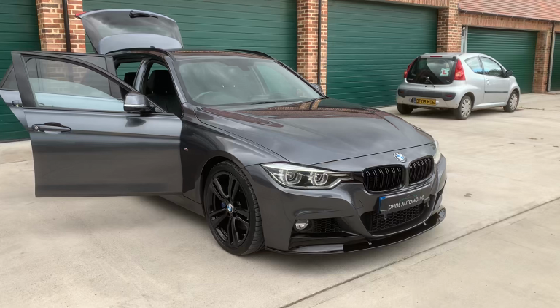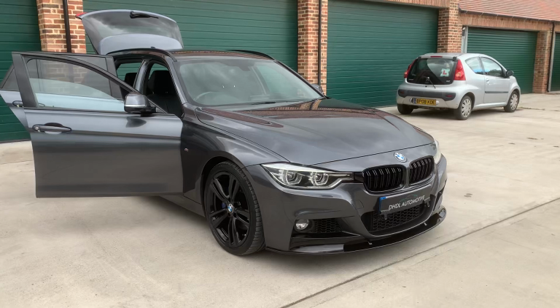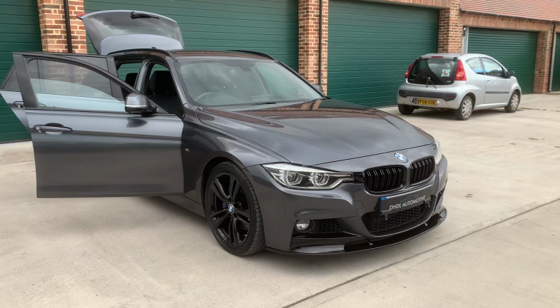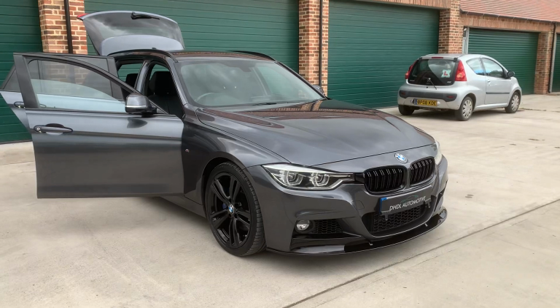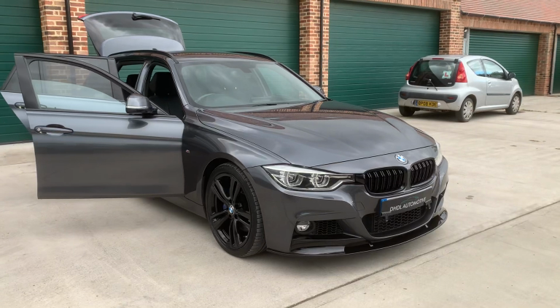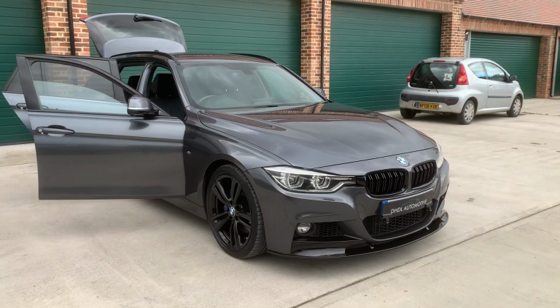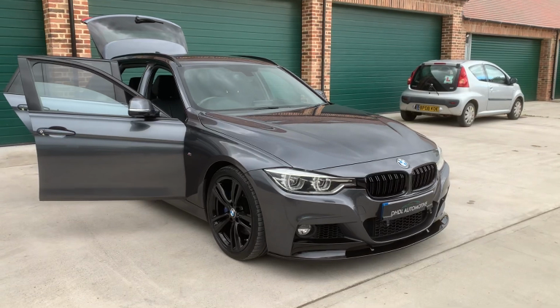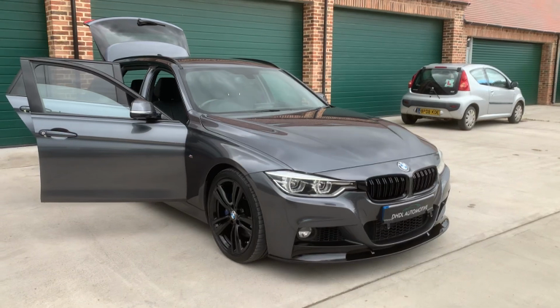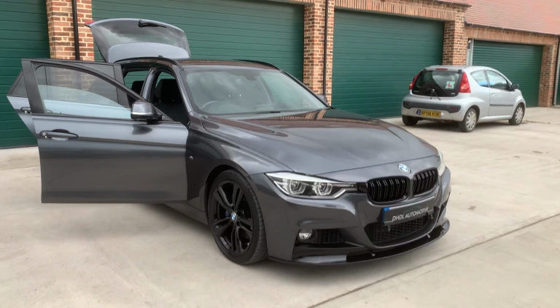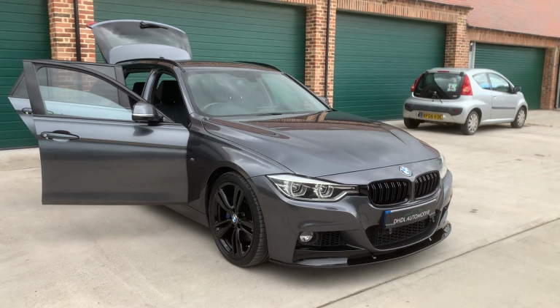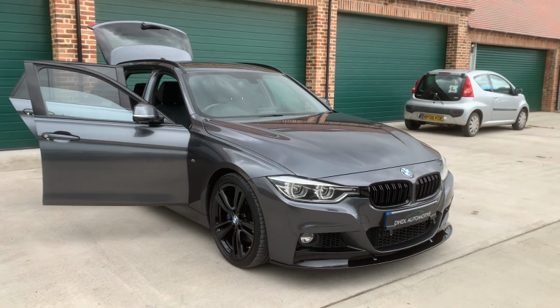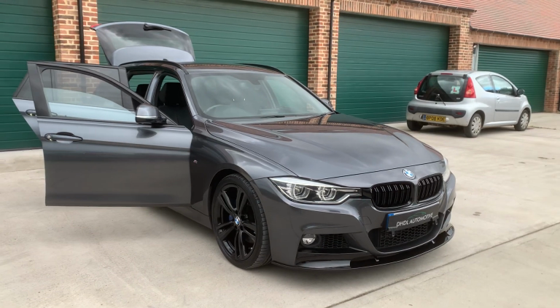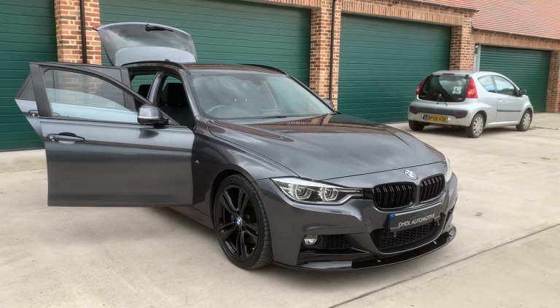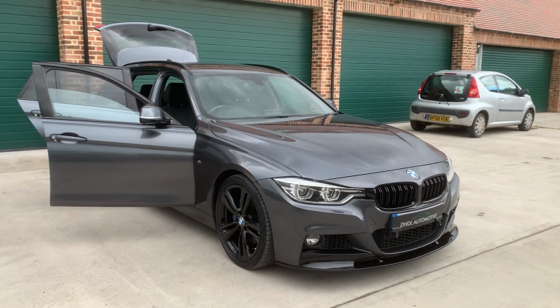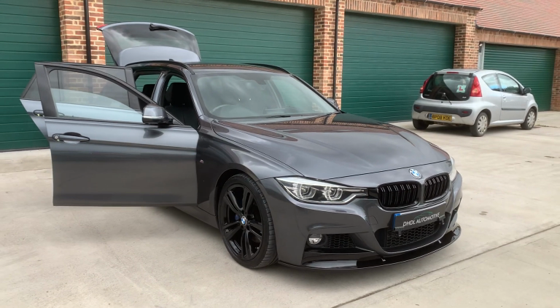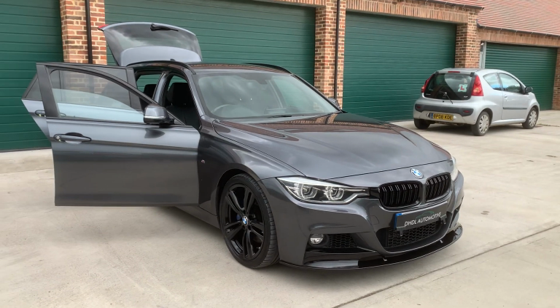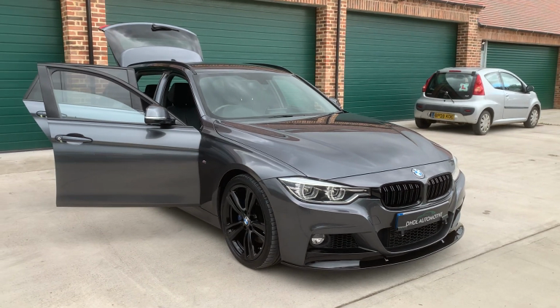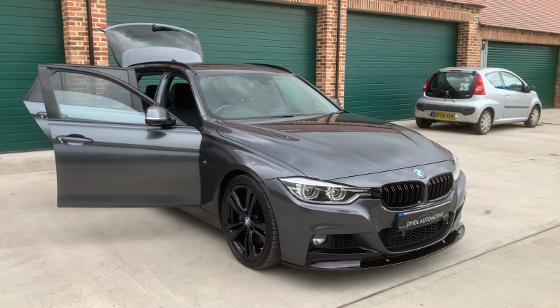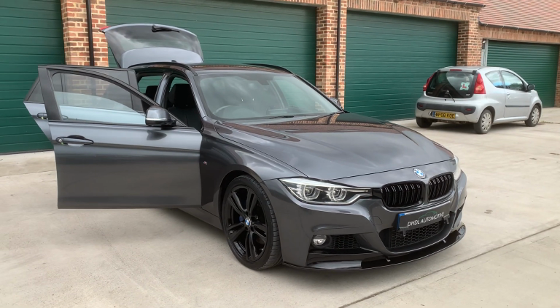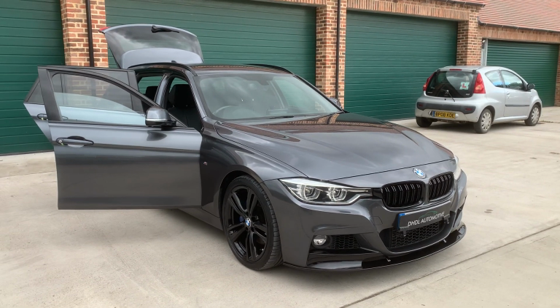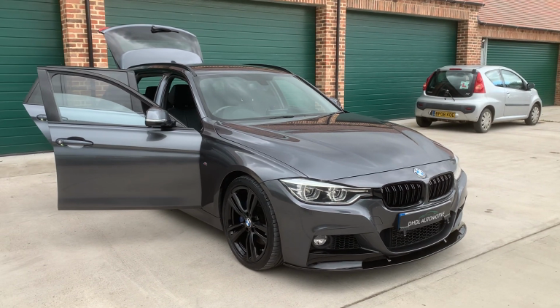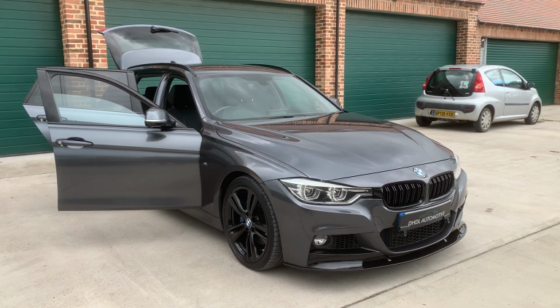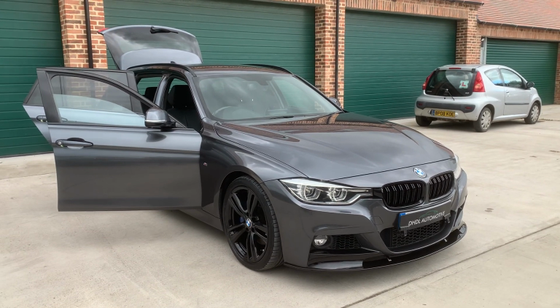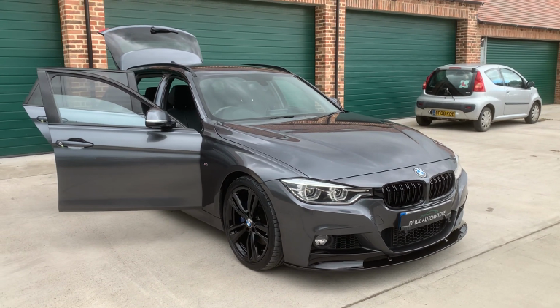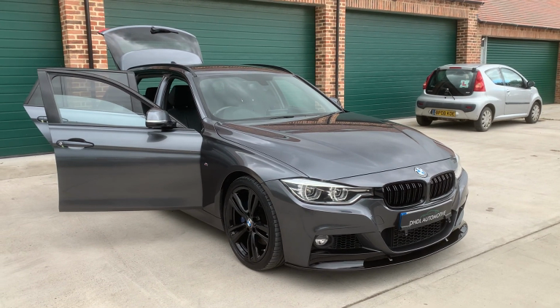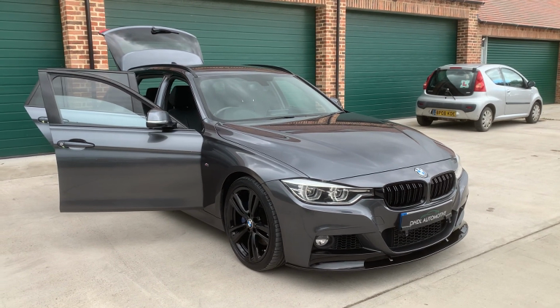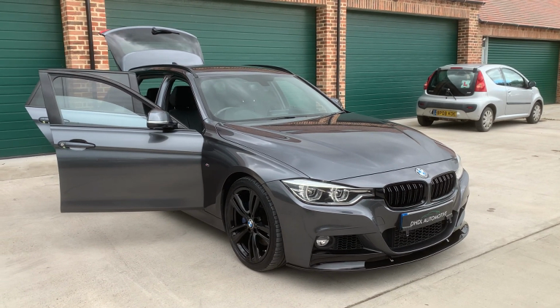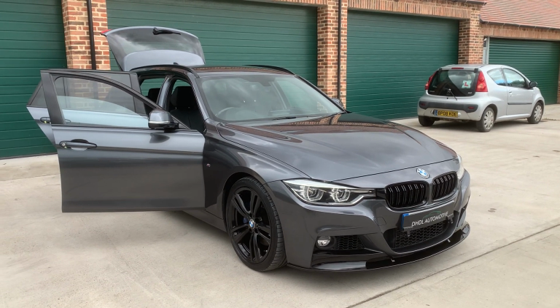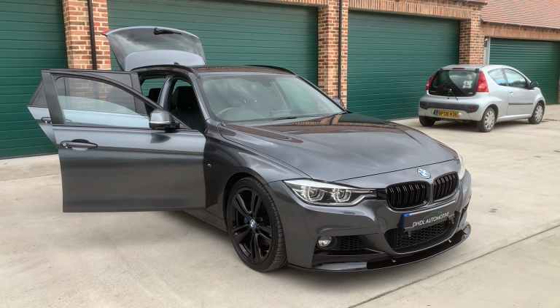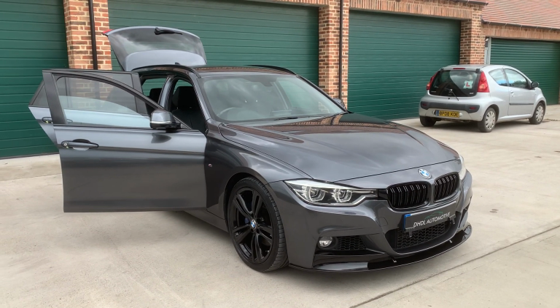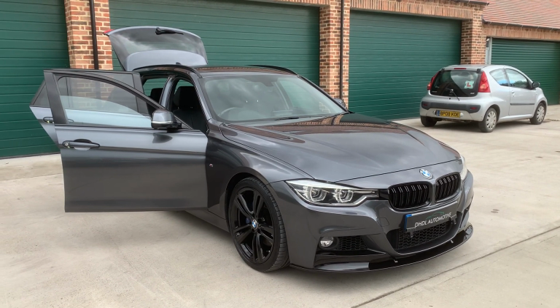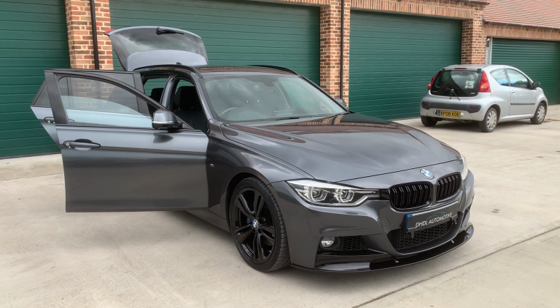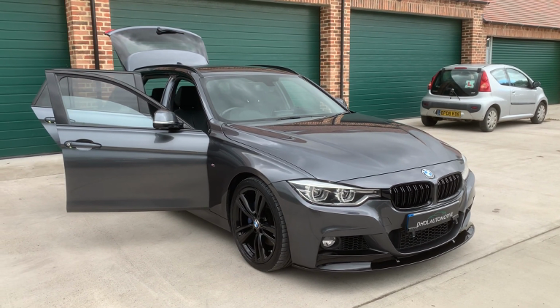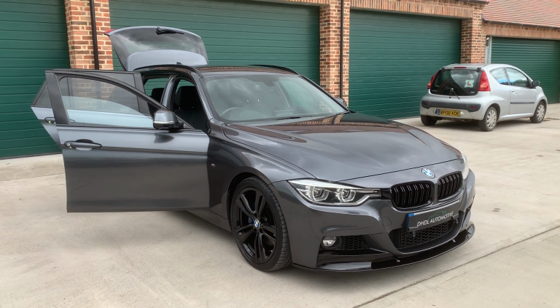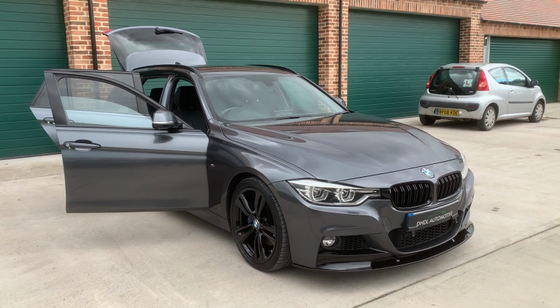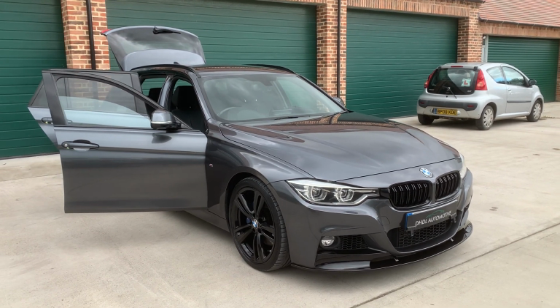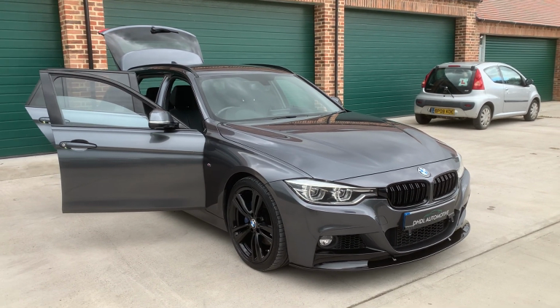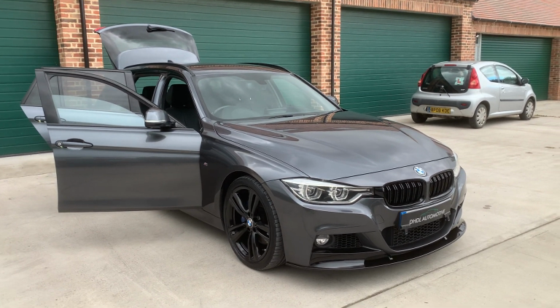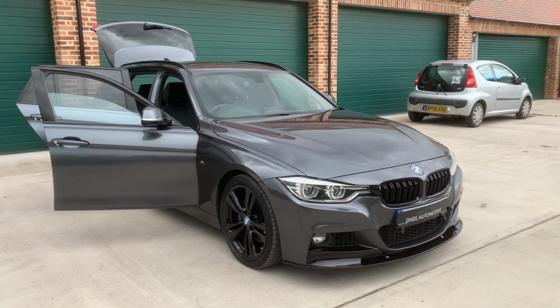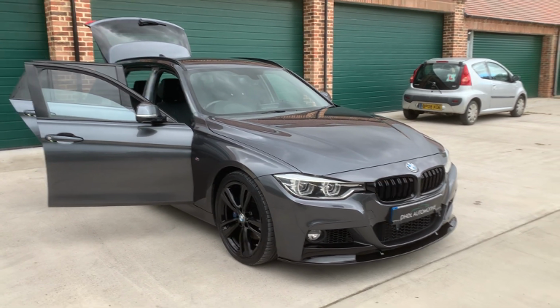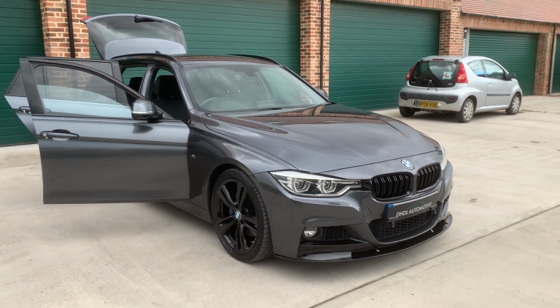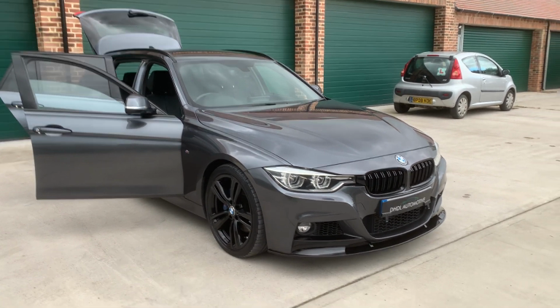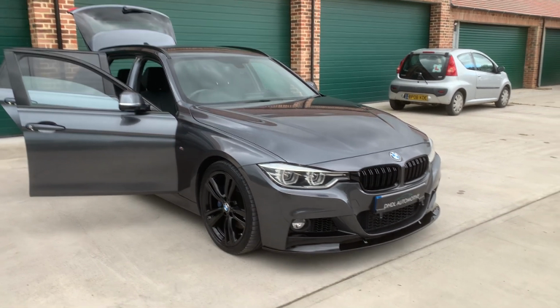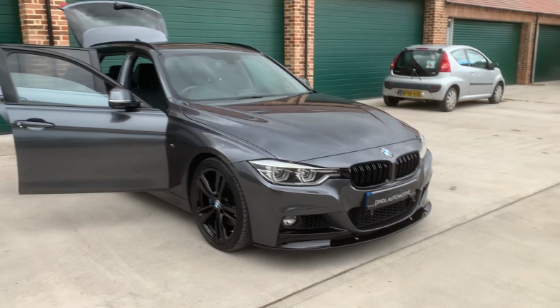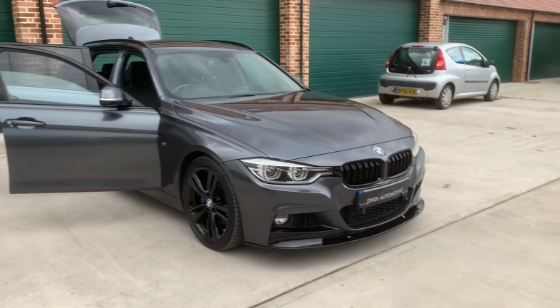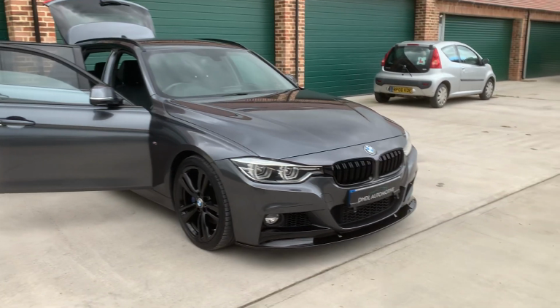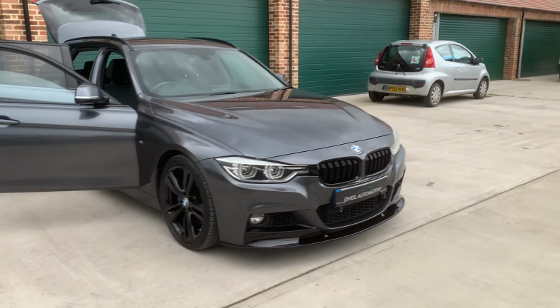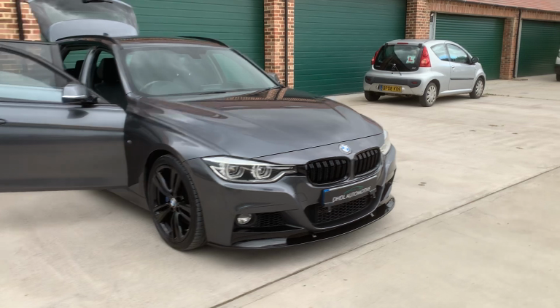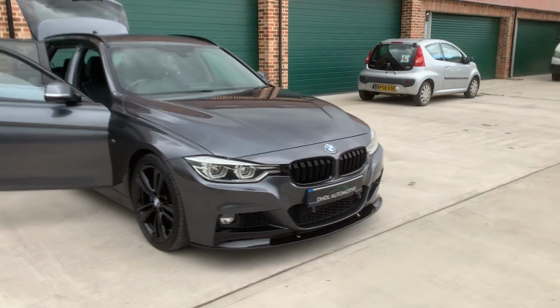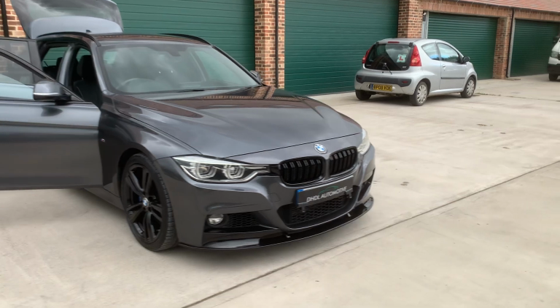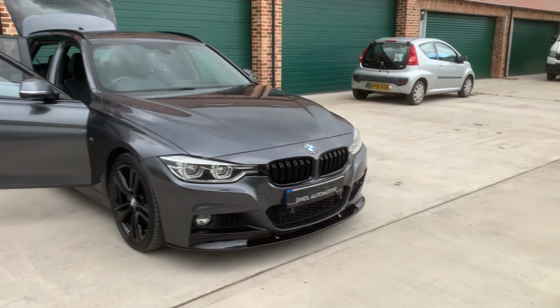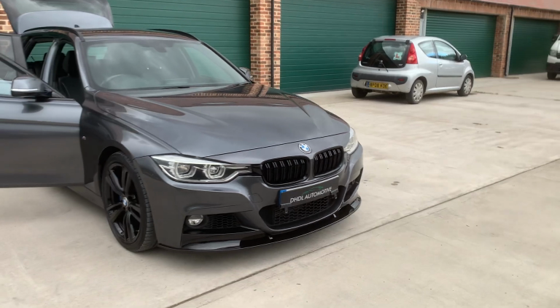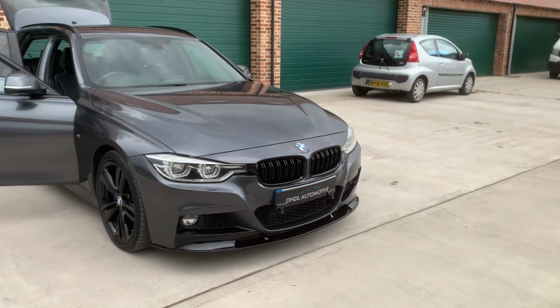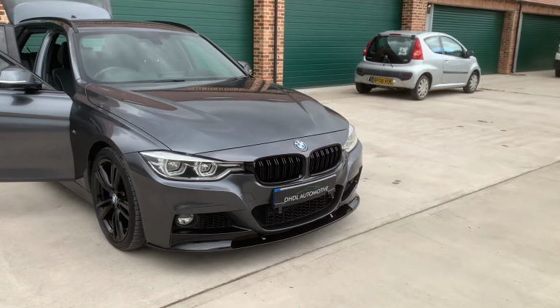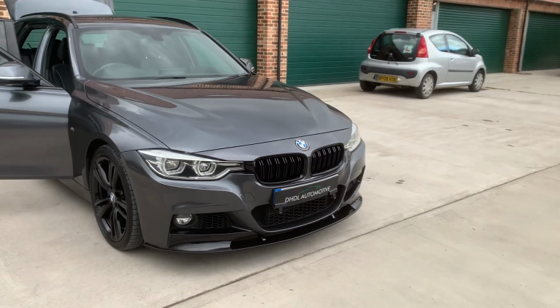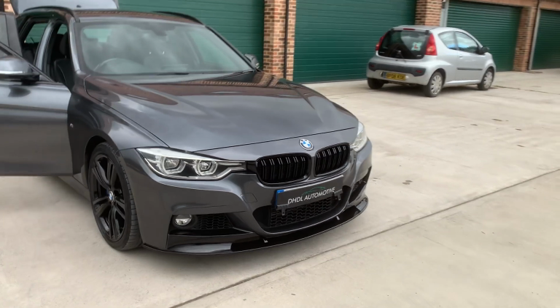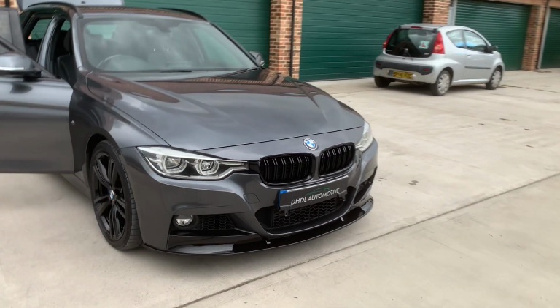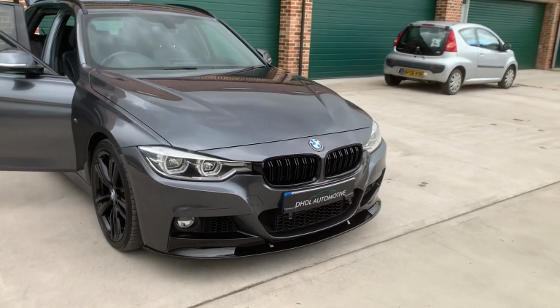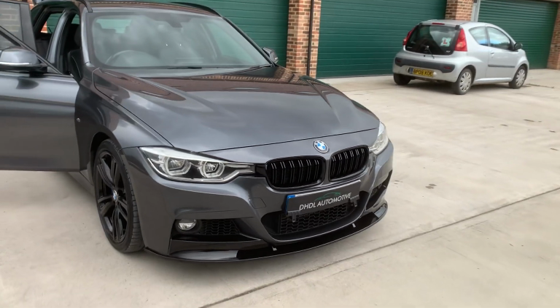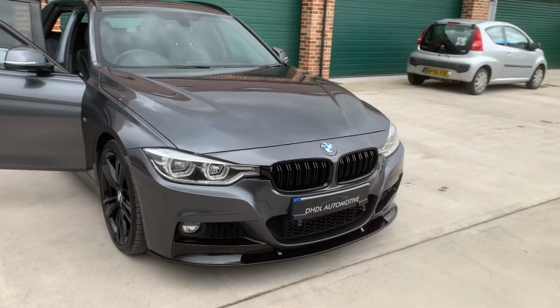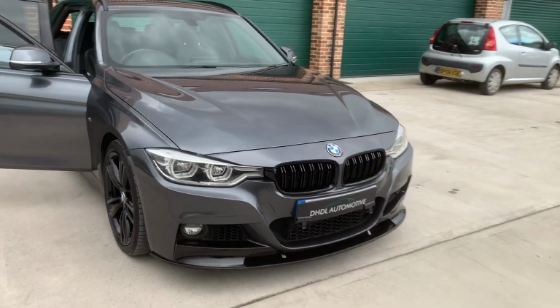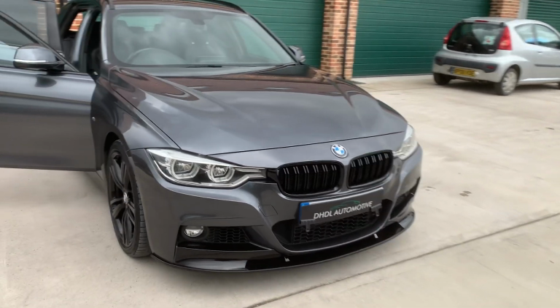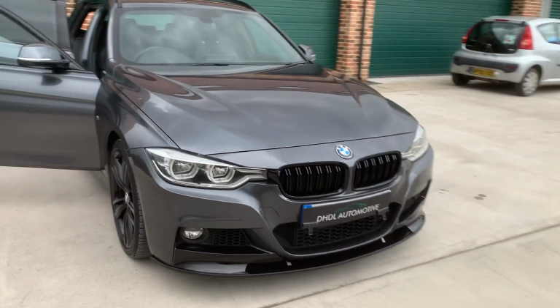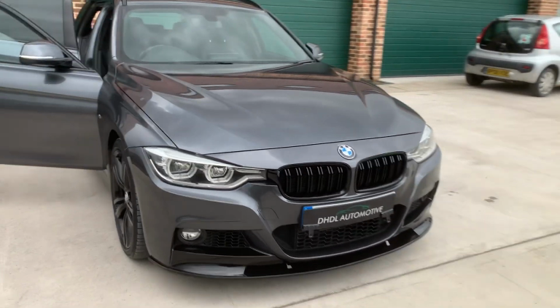Welcome to DHDL Automotive. We've just wanted to start this lovely BMW 320d 2 litre diesel in lovely metallic grey.